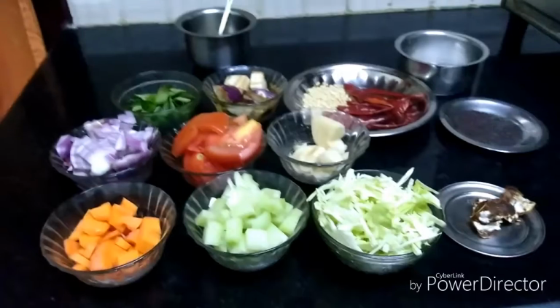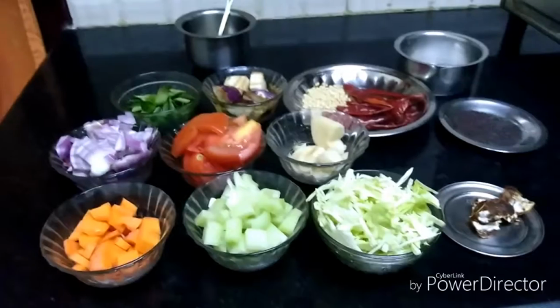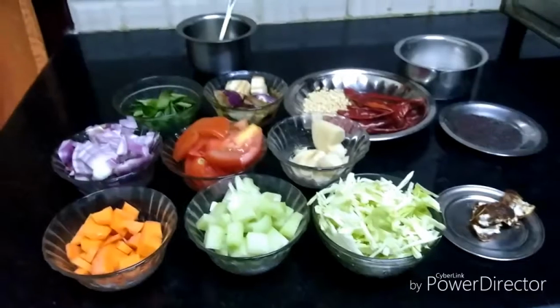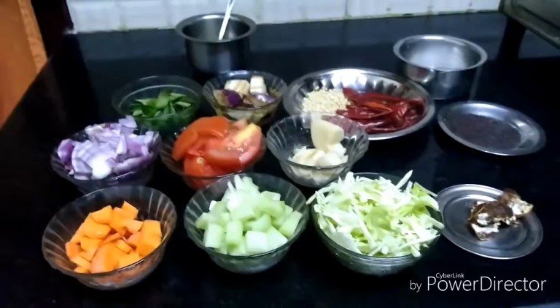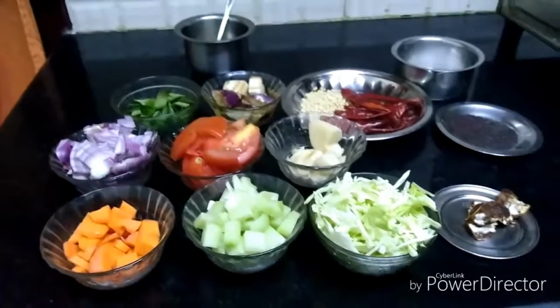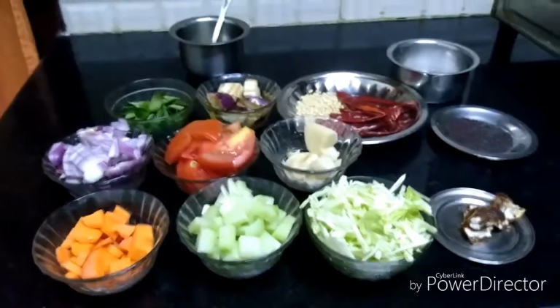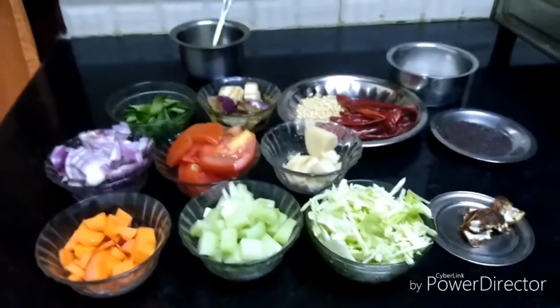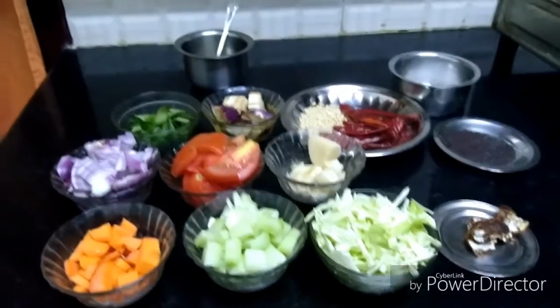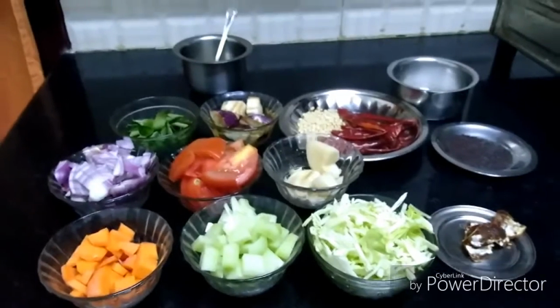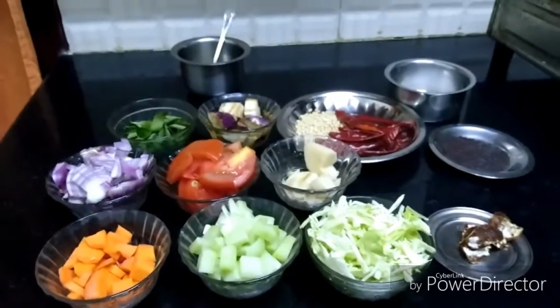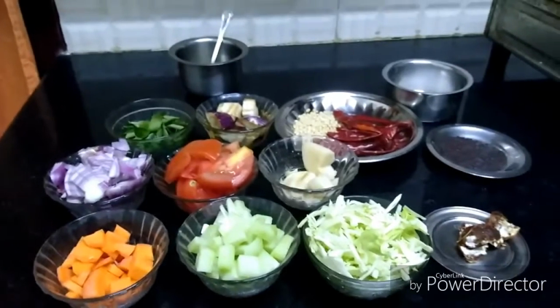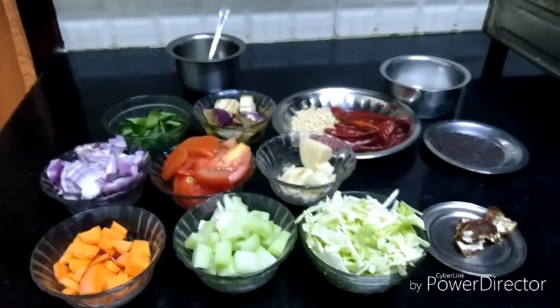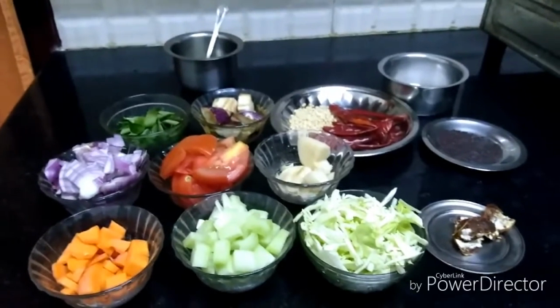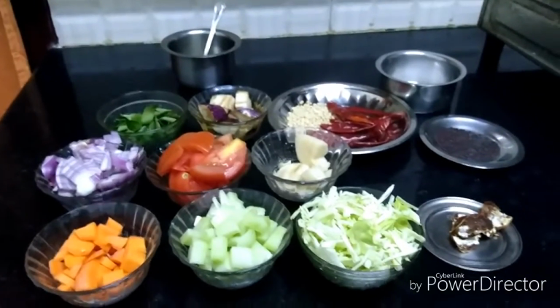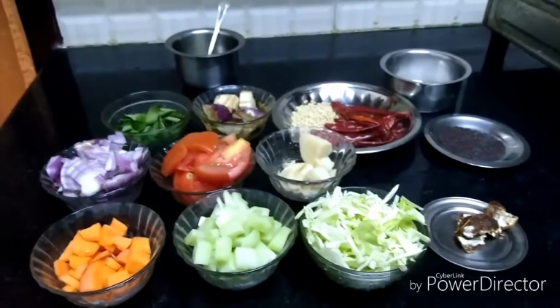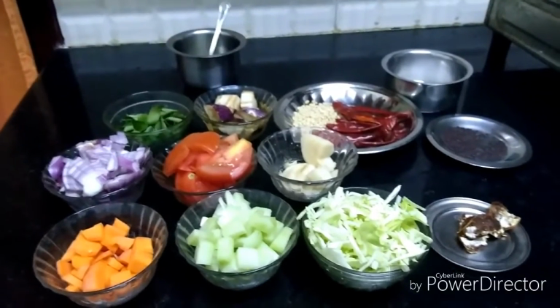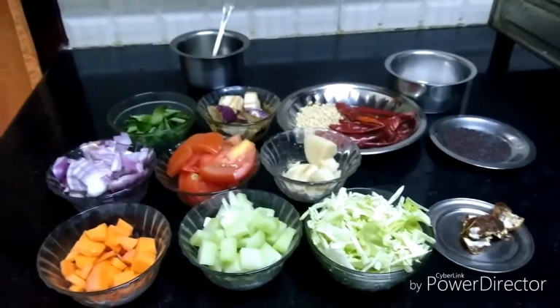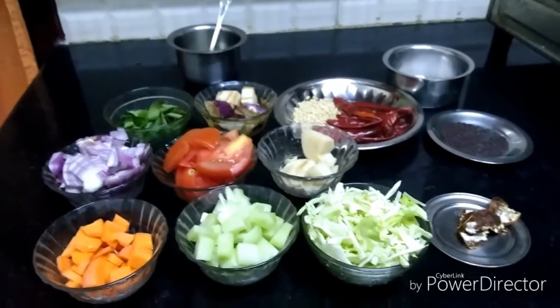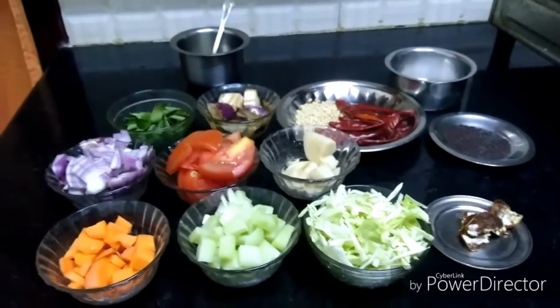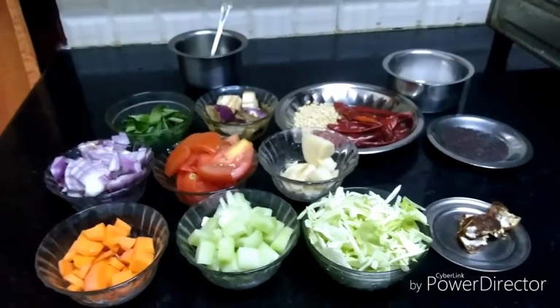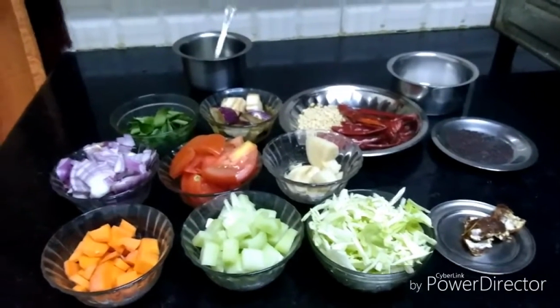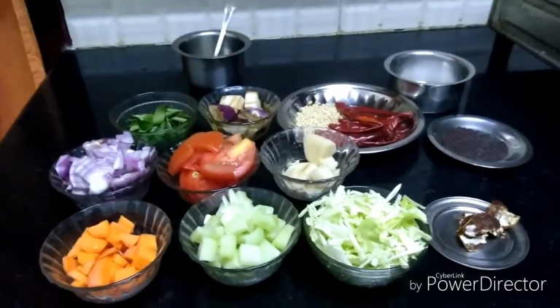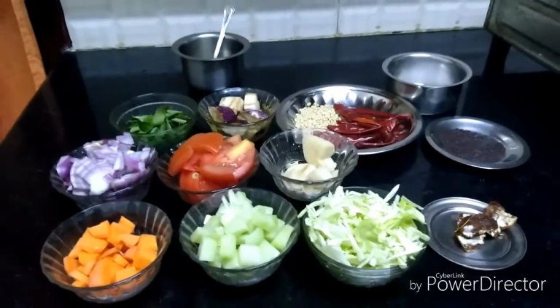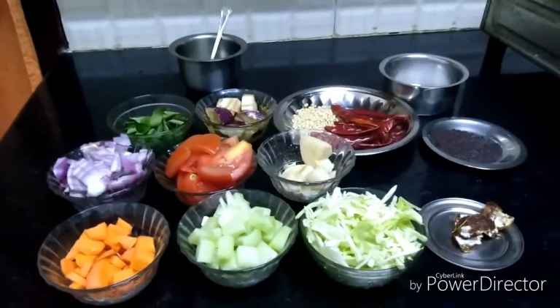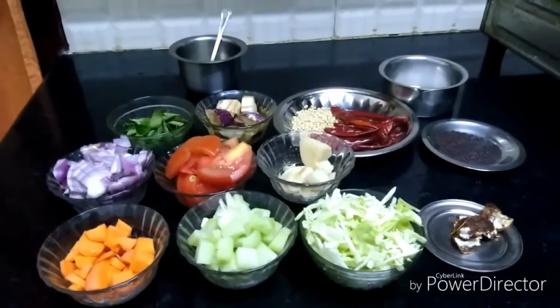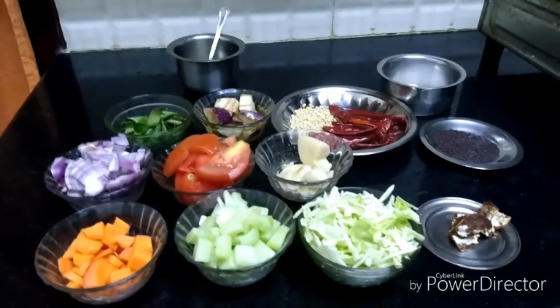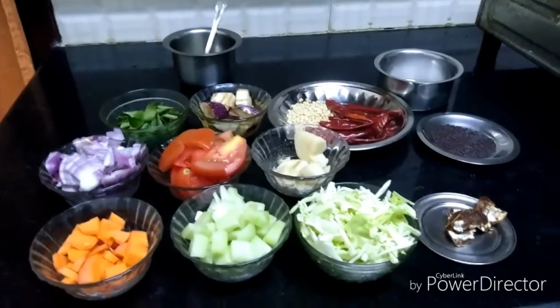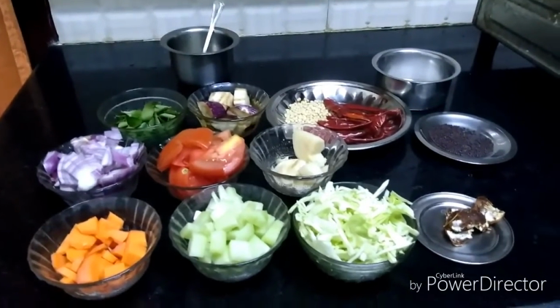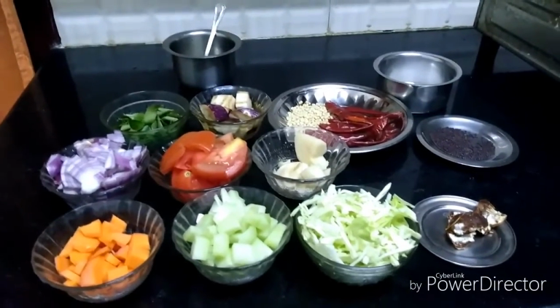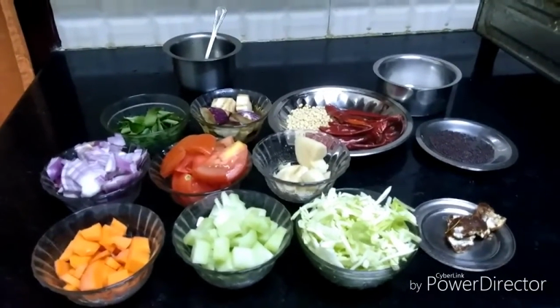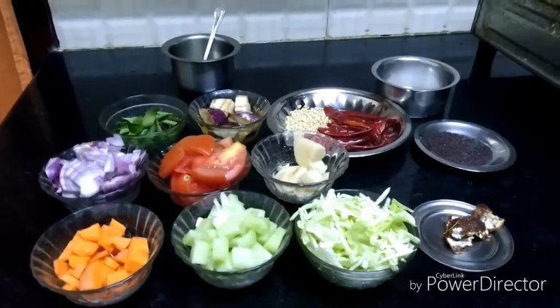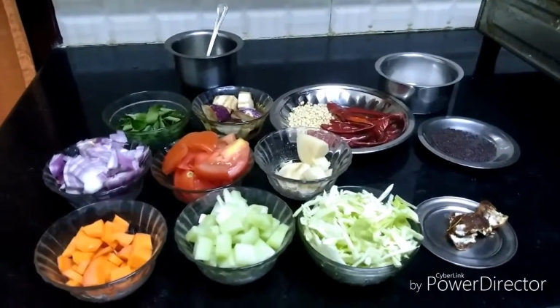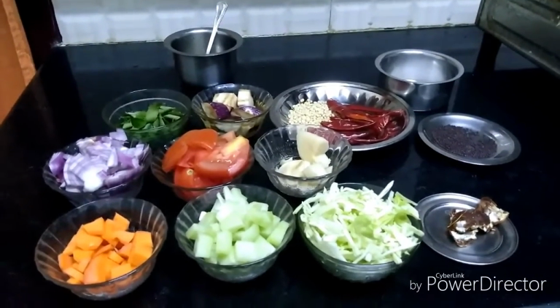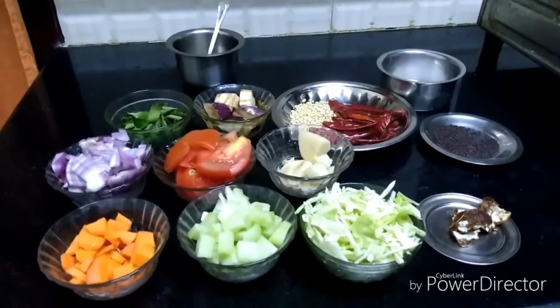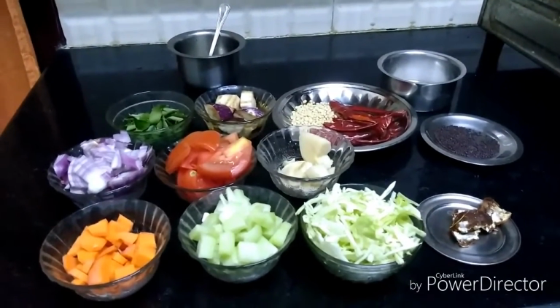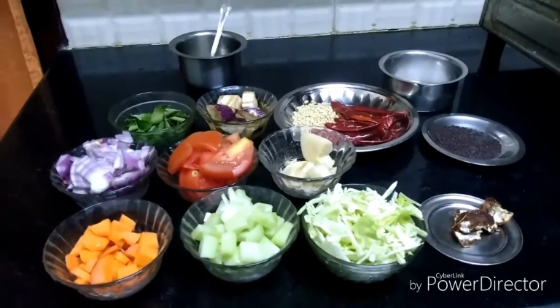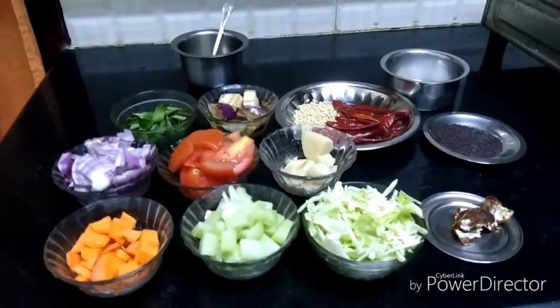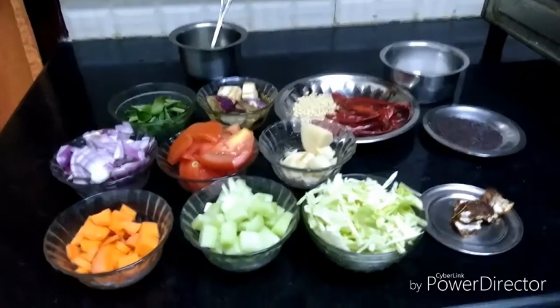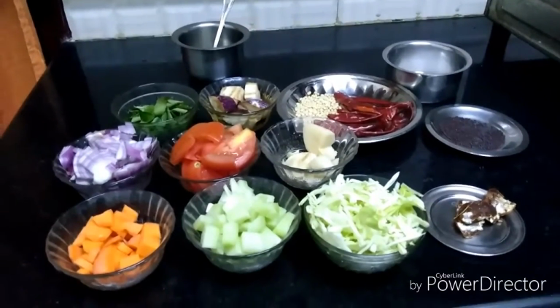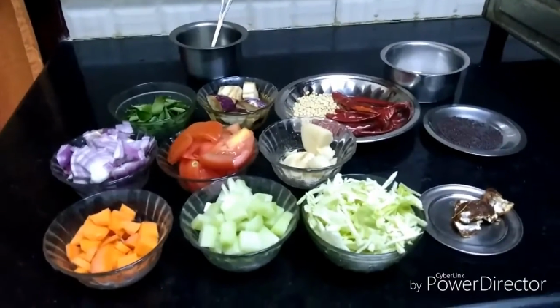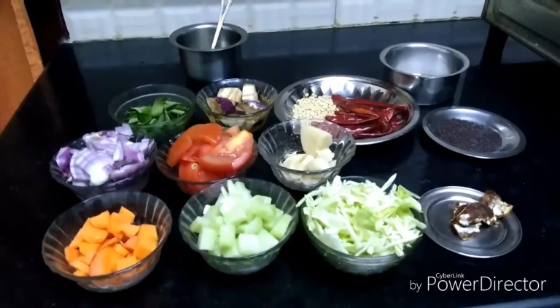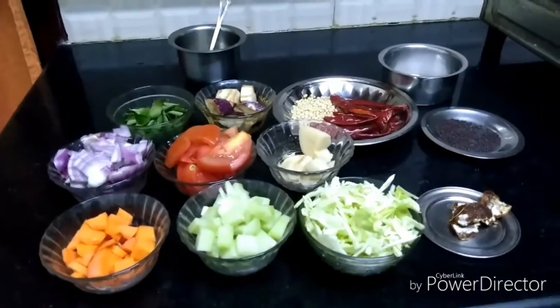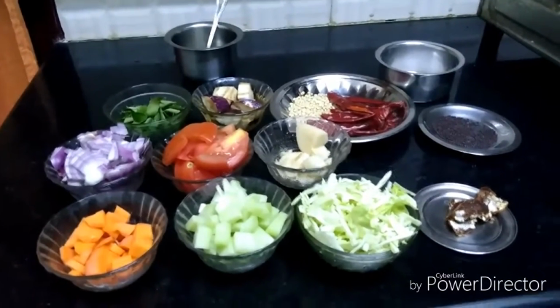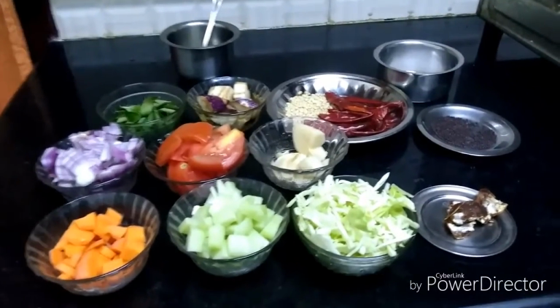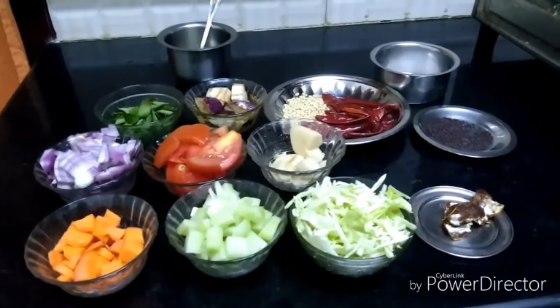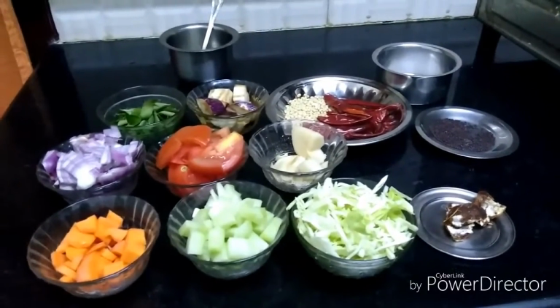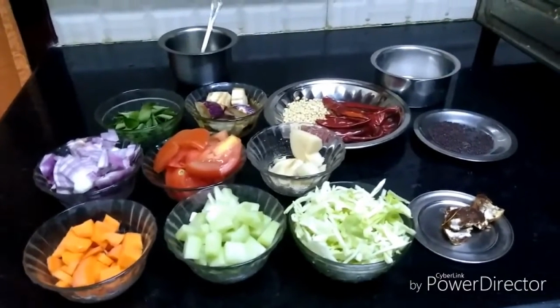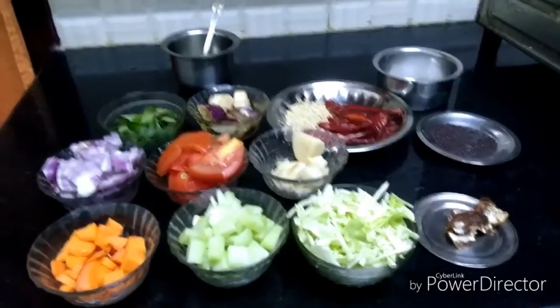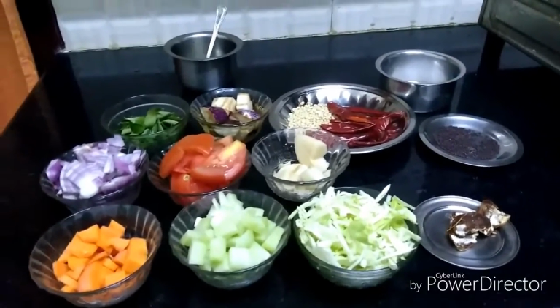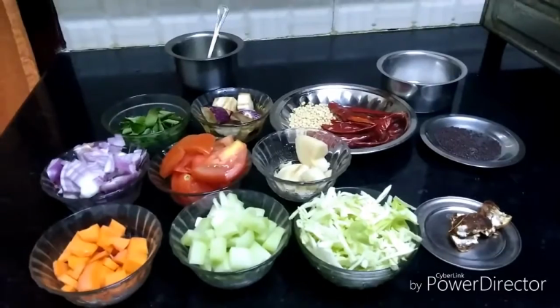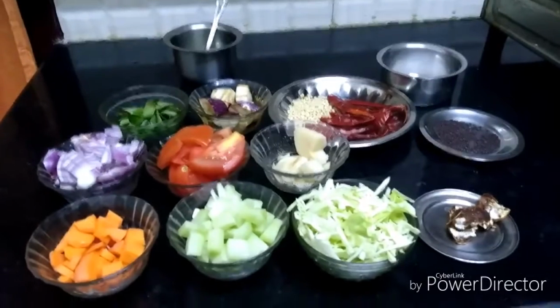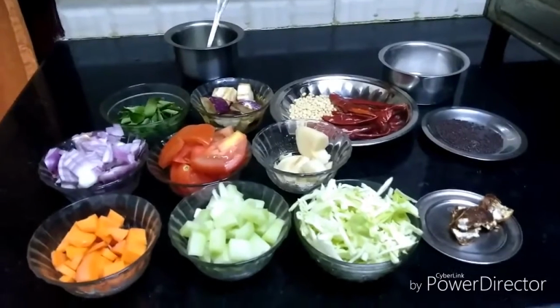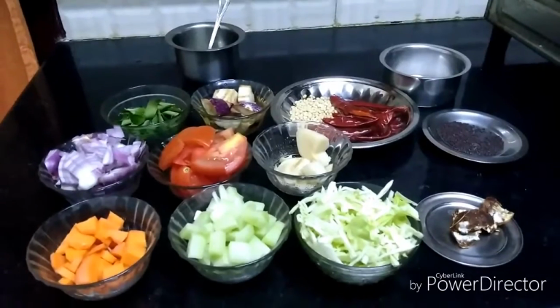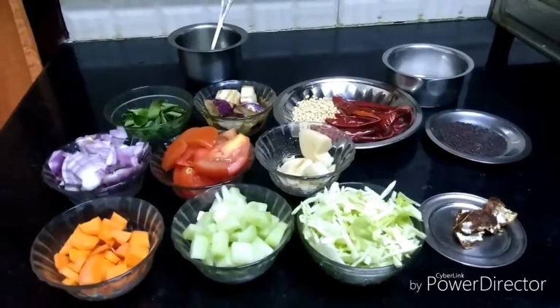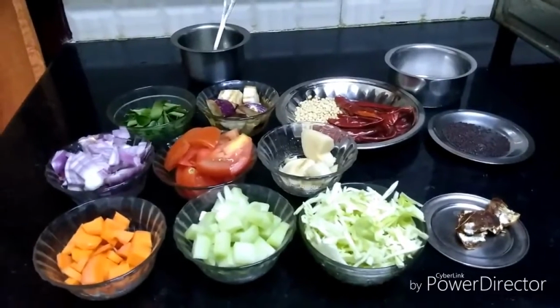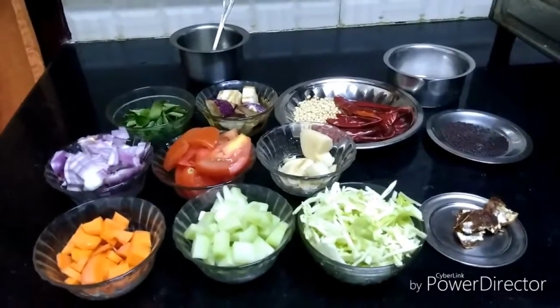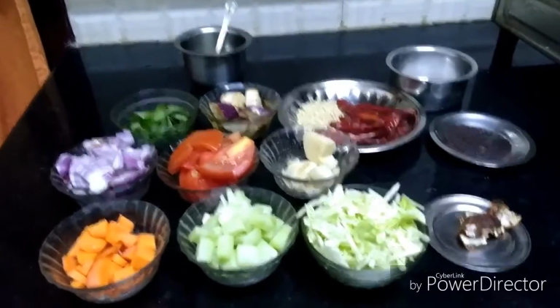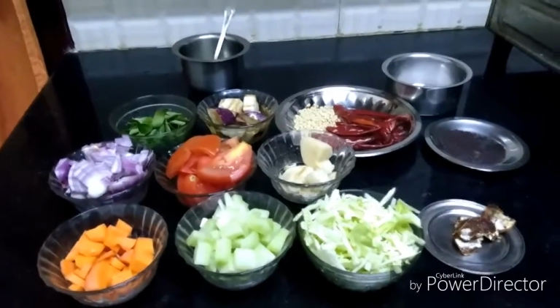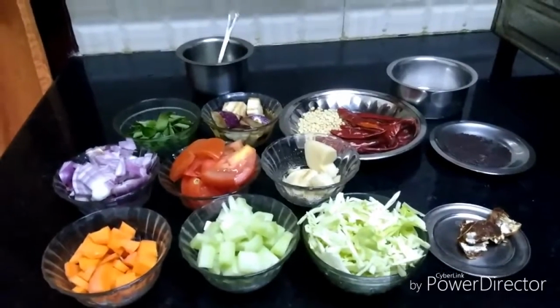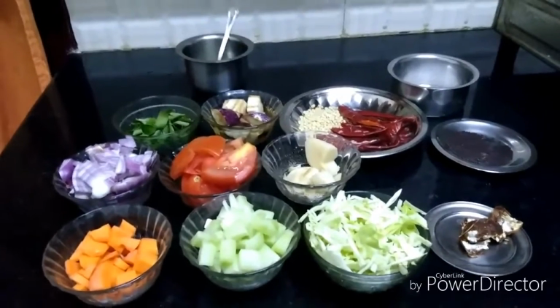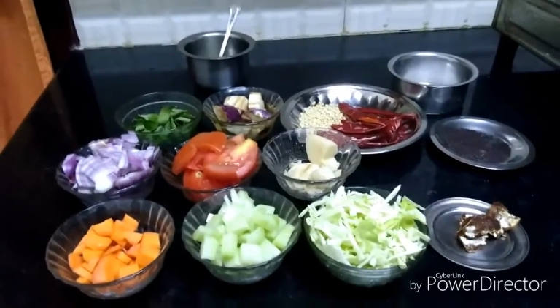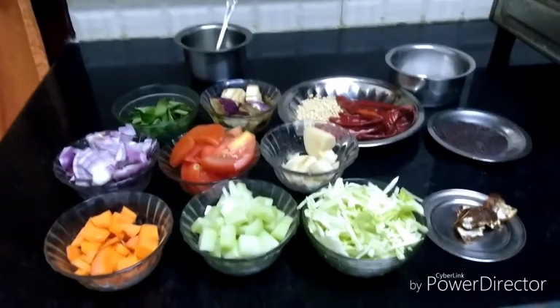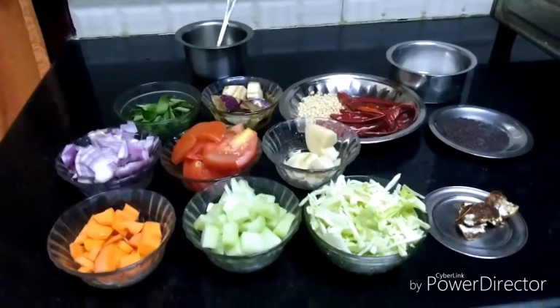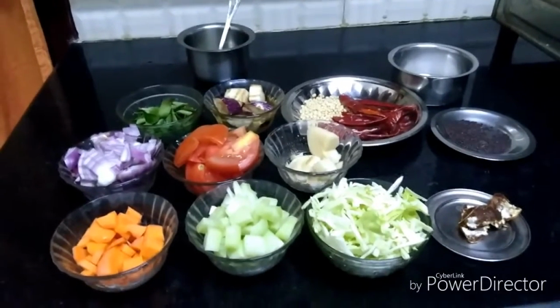We are going to prepare a very simple chutney. We will make it in 10 minutes and we are going to prepare mixed vegetables chutney.